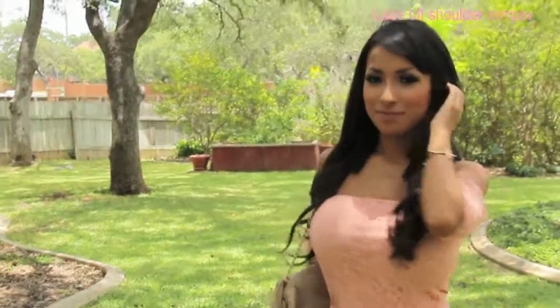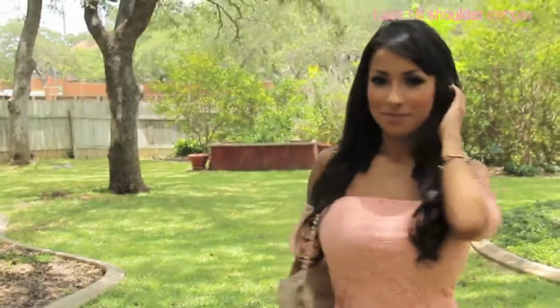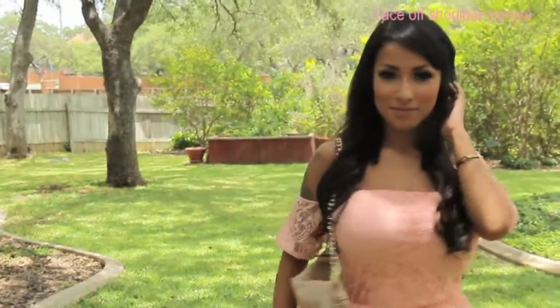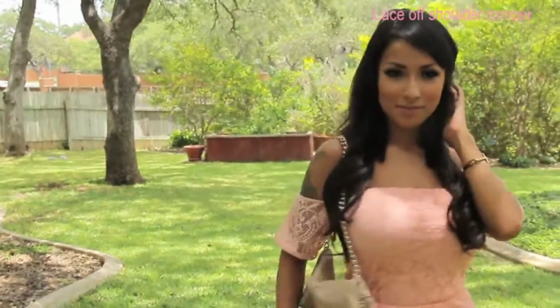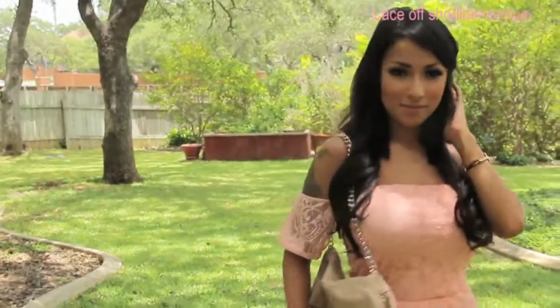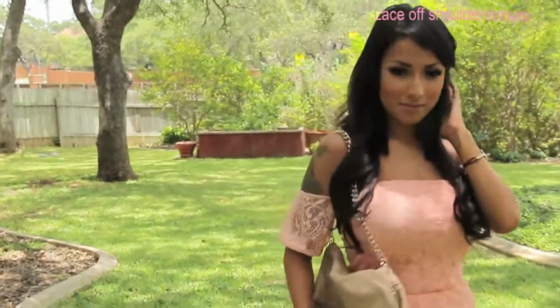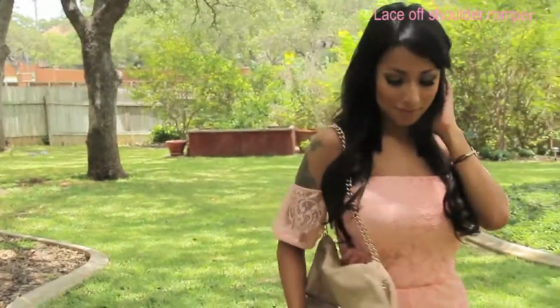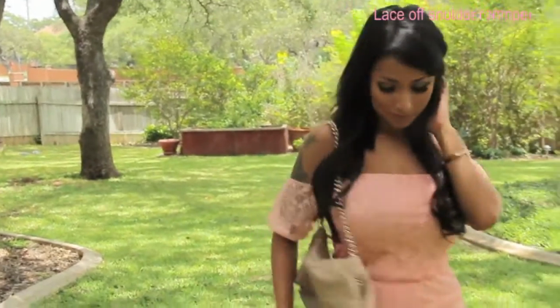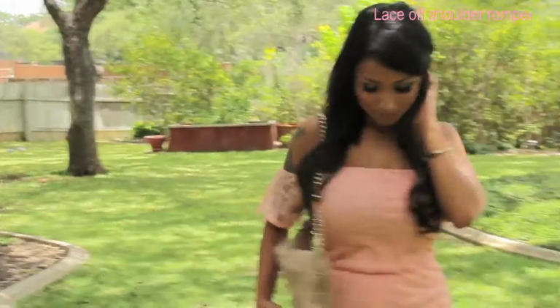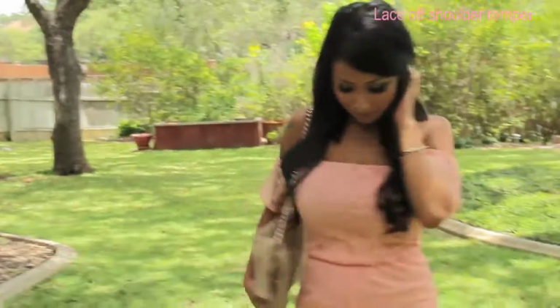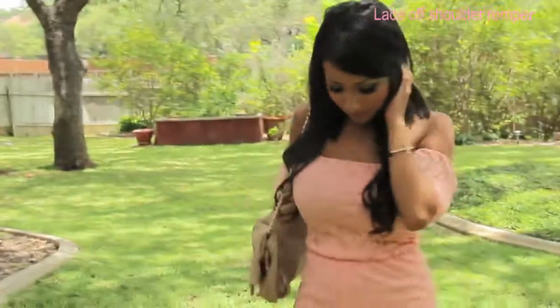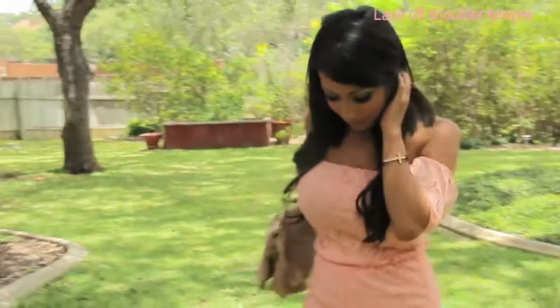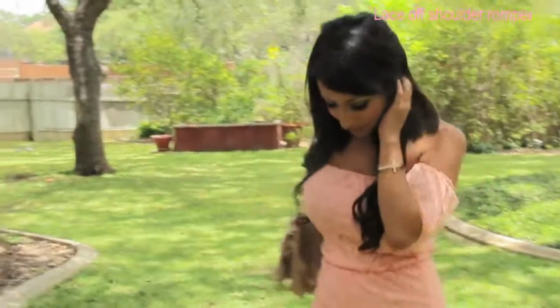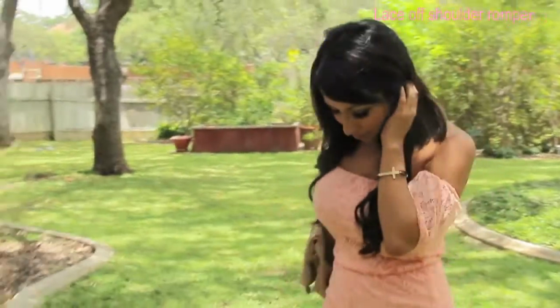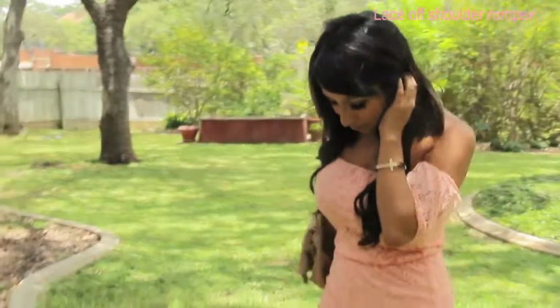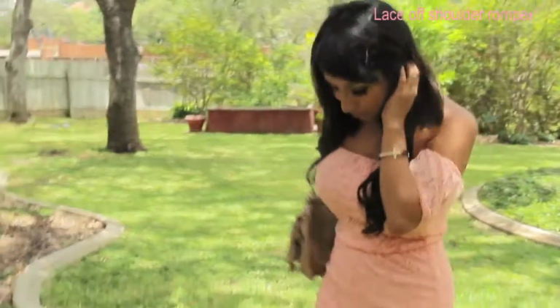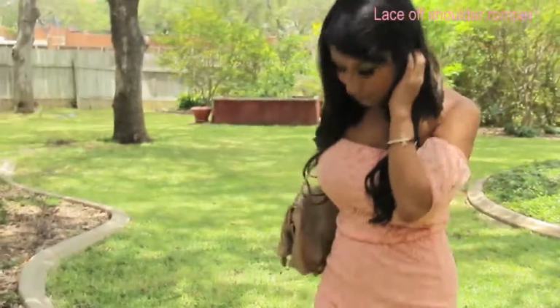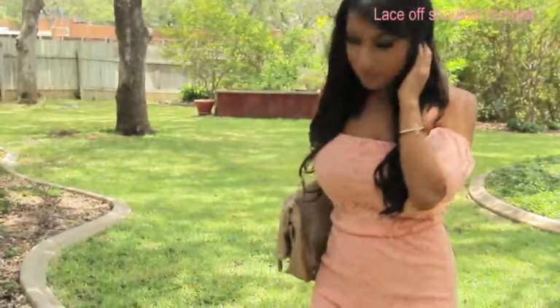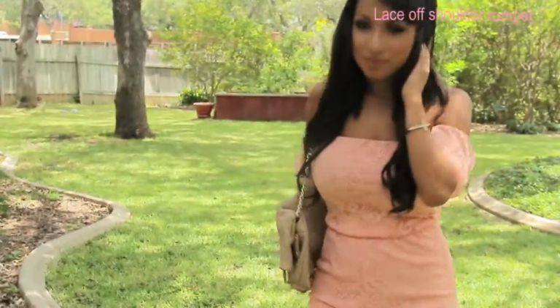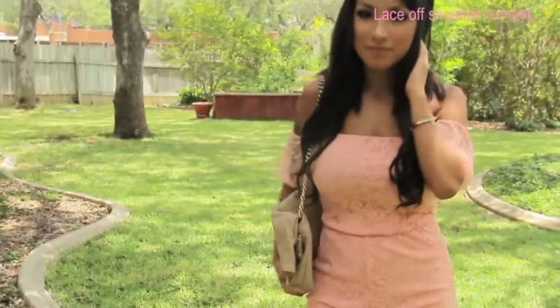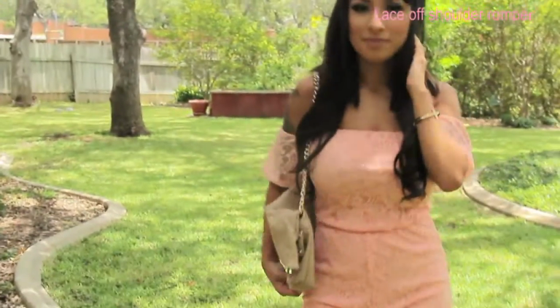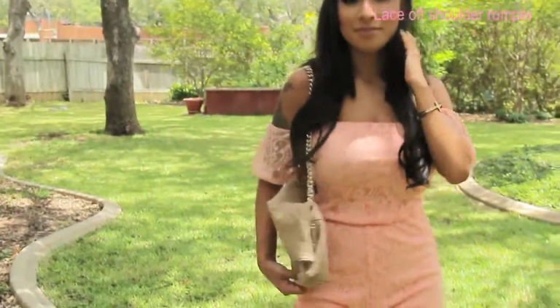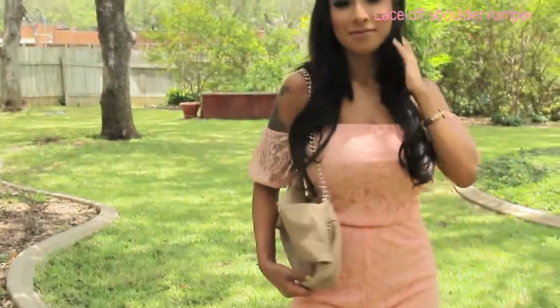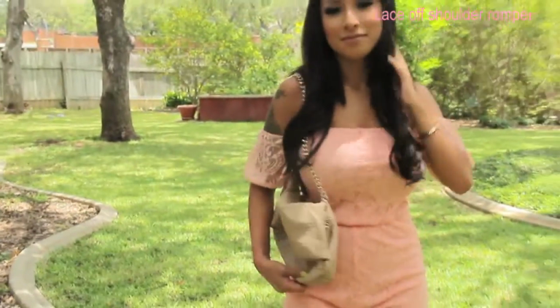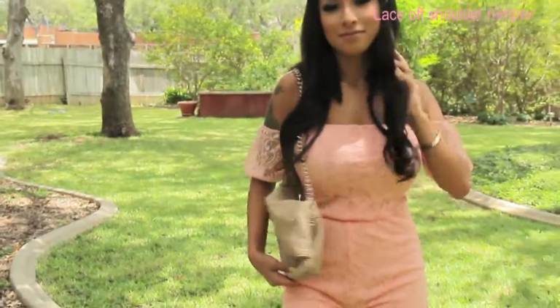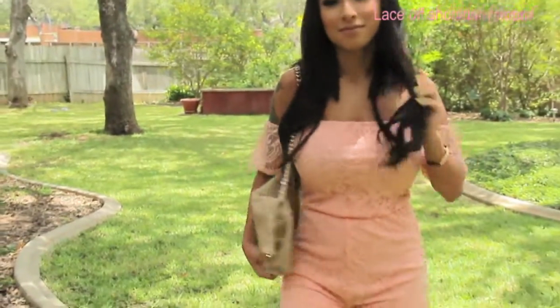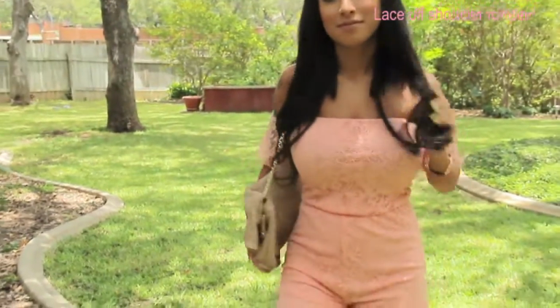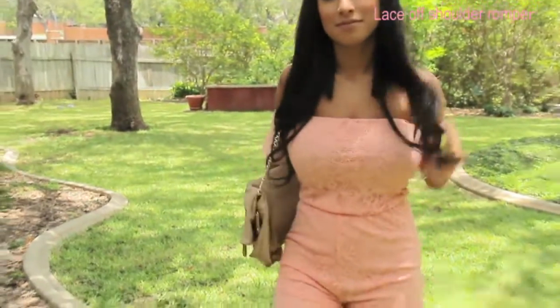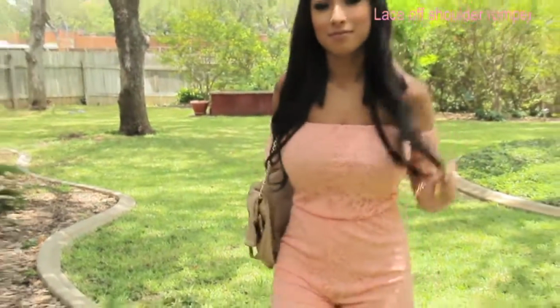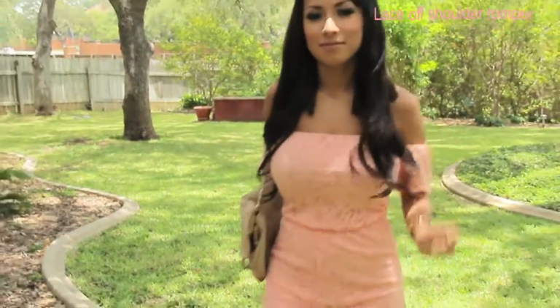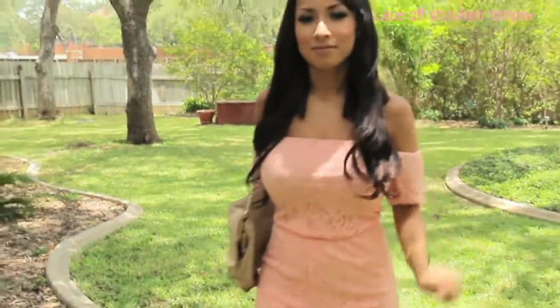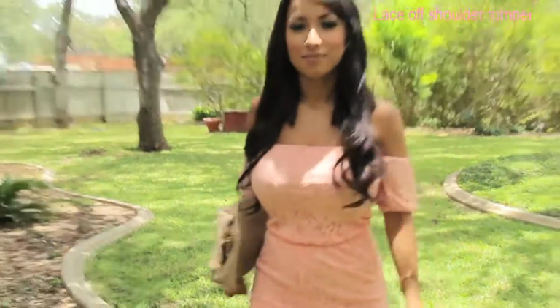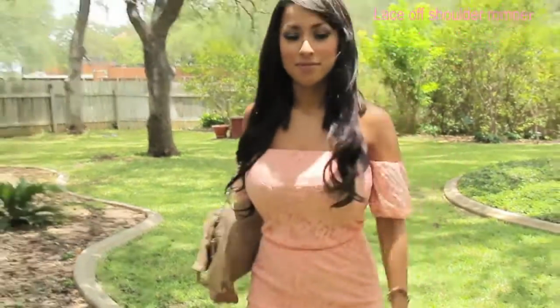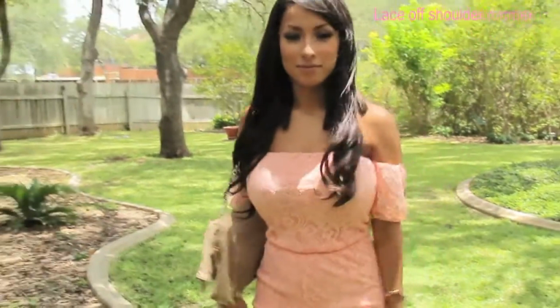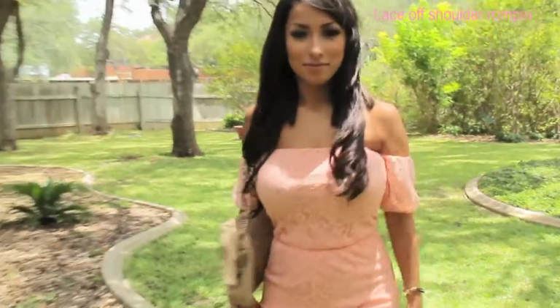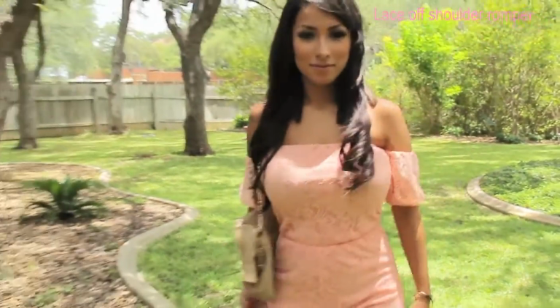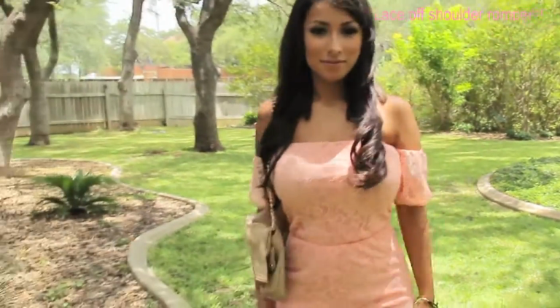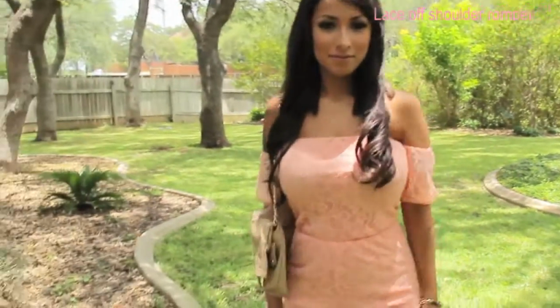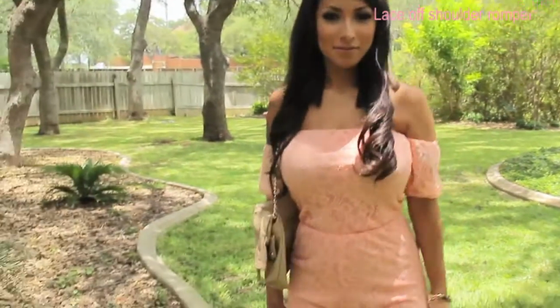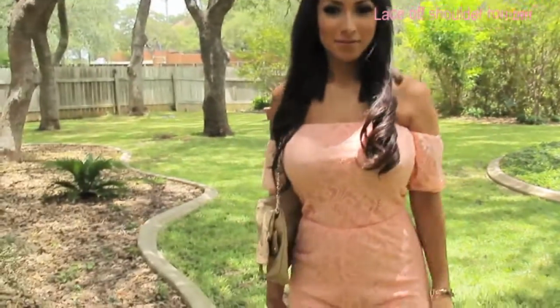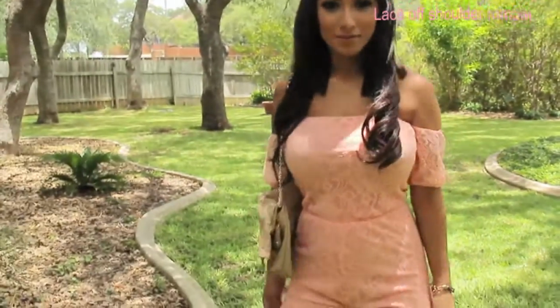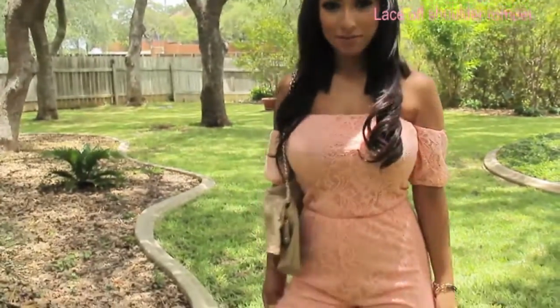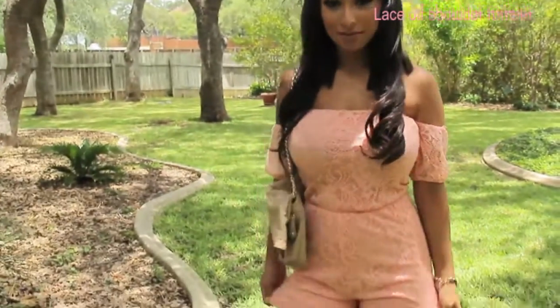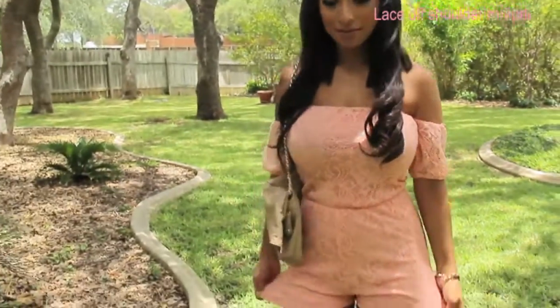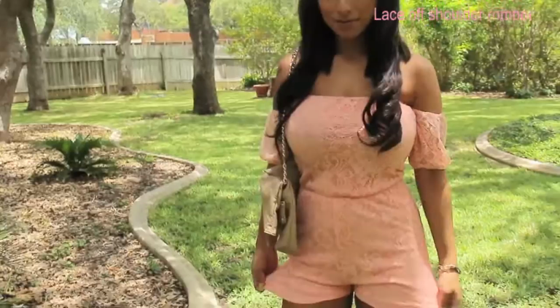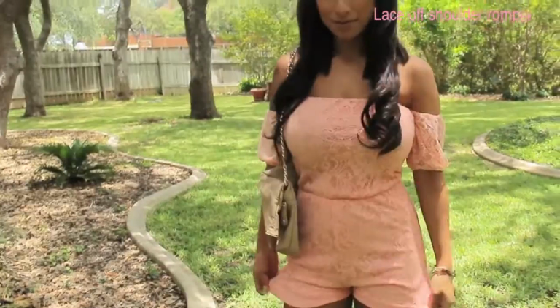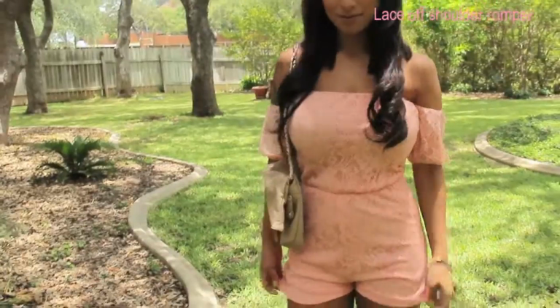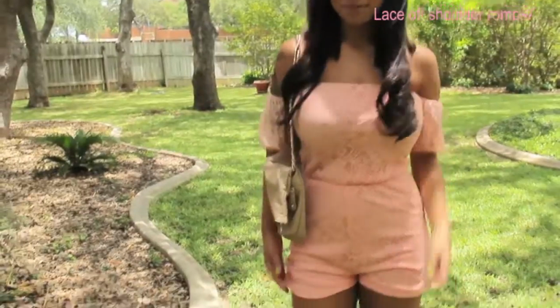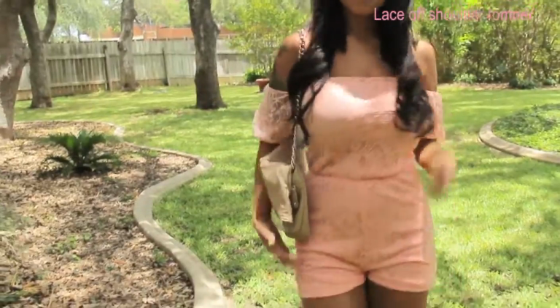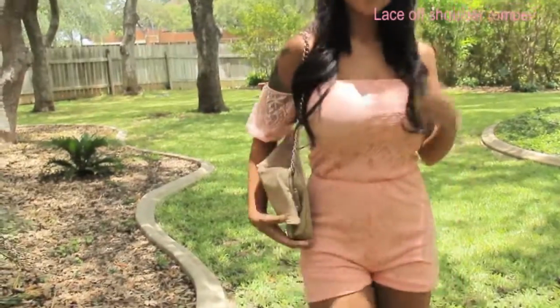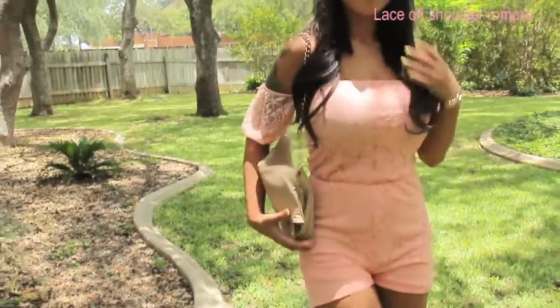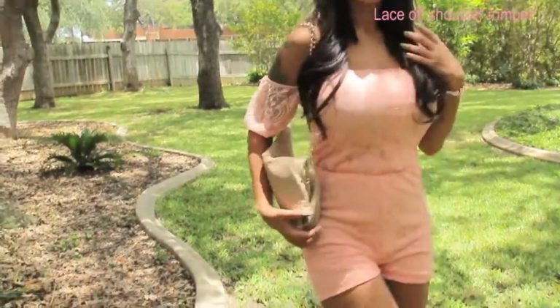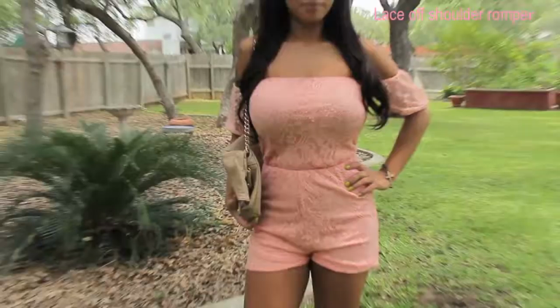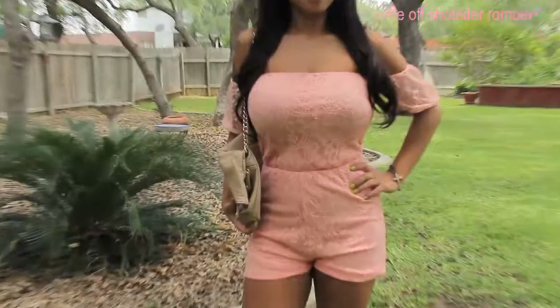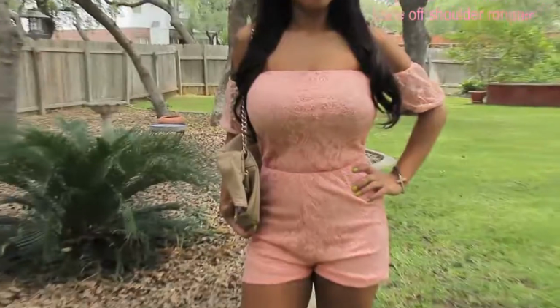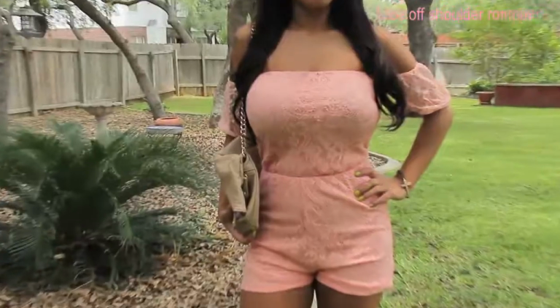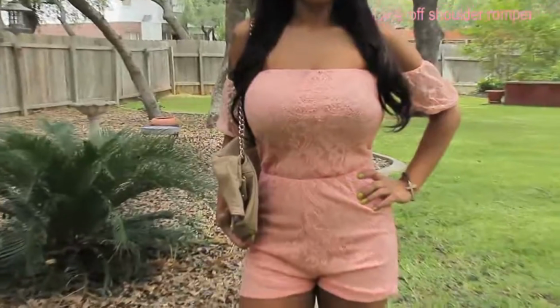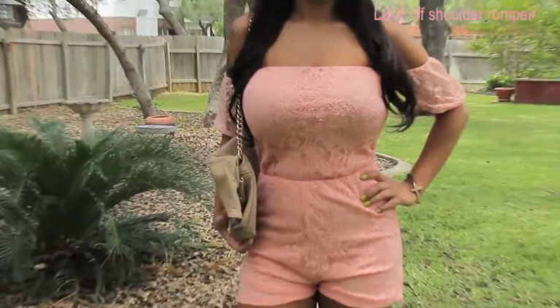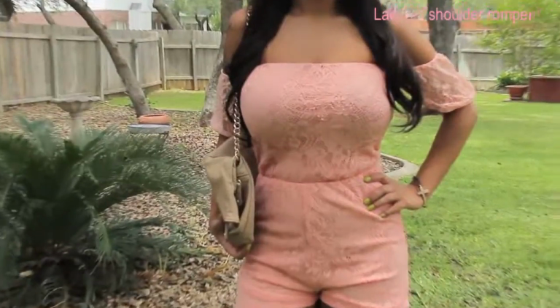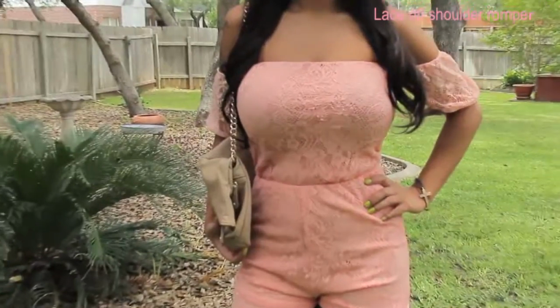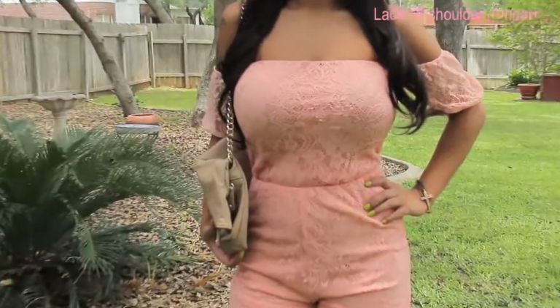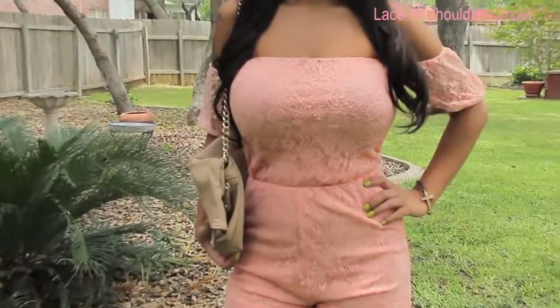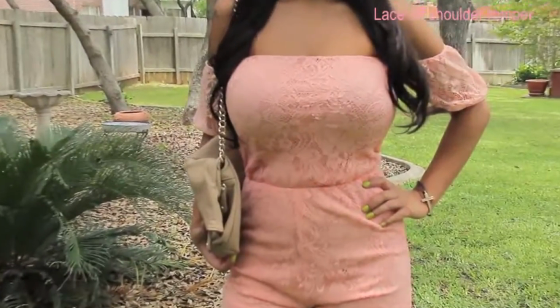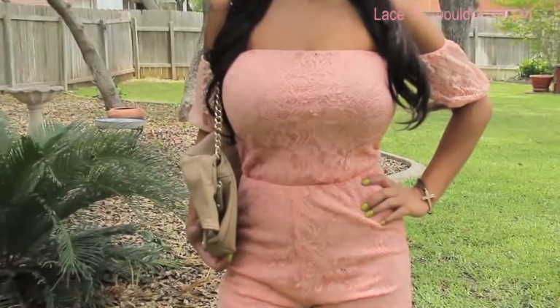I just adore this romper. It is very cute, trendy, stylish, yet very comfortable. You can never go wrong with wearing a romper.